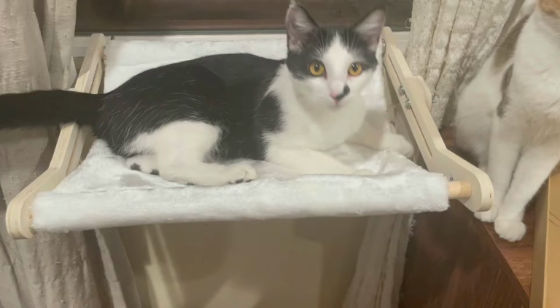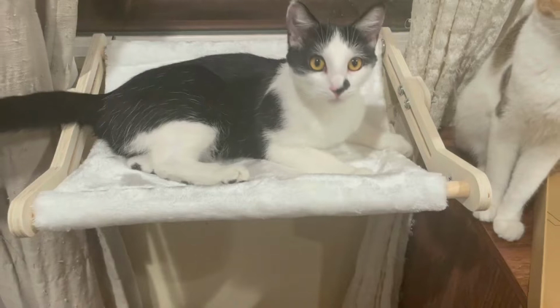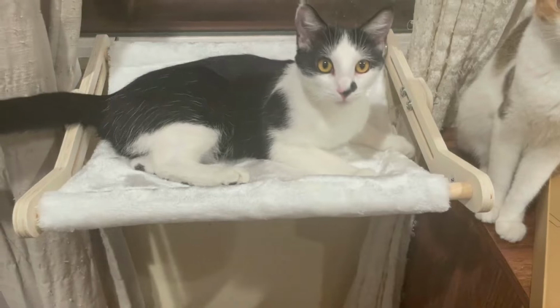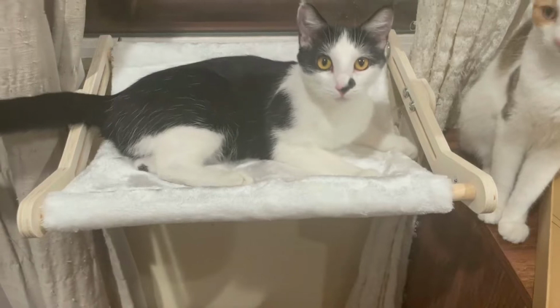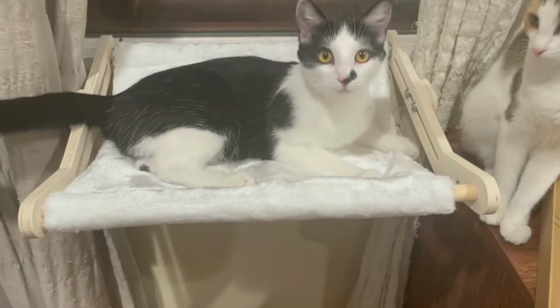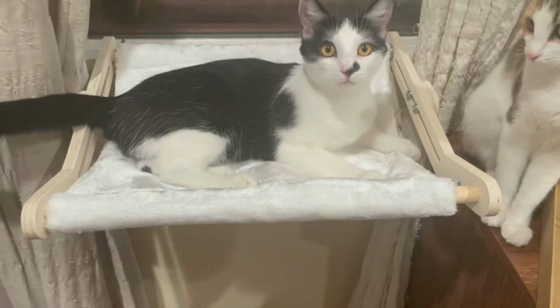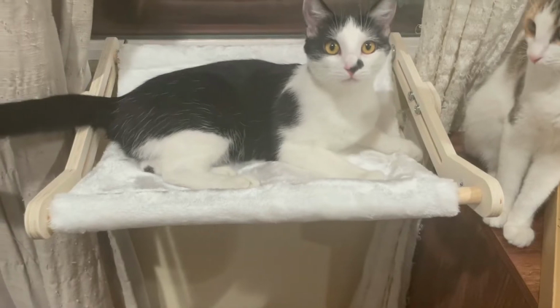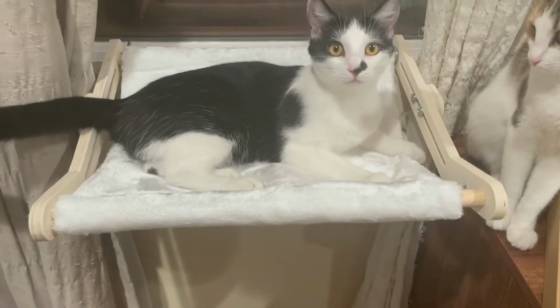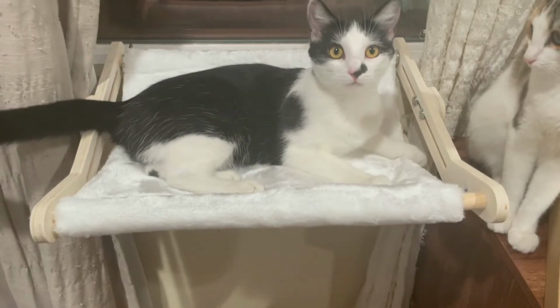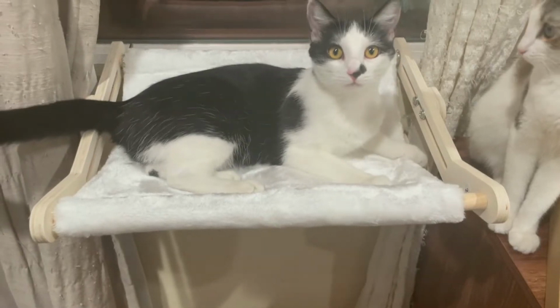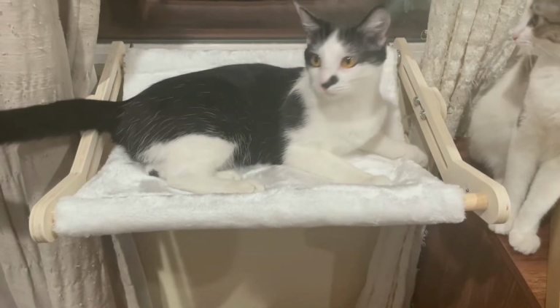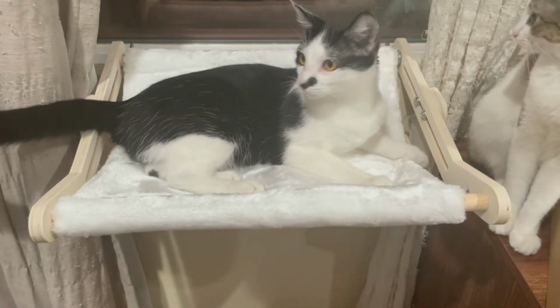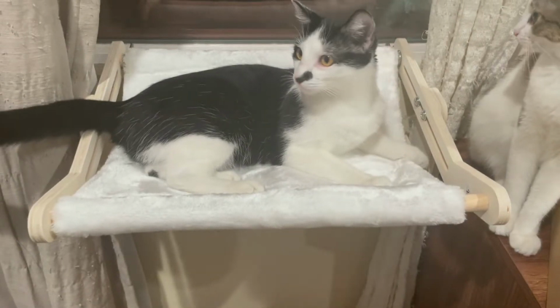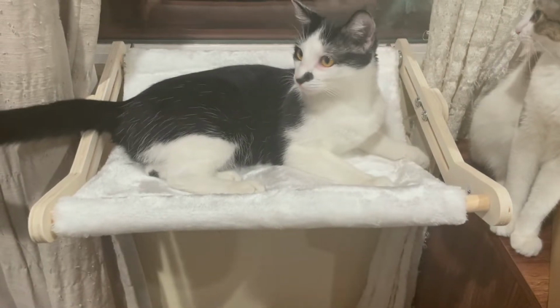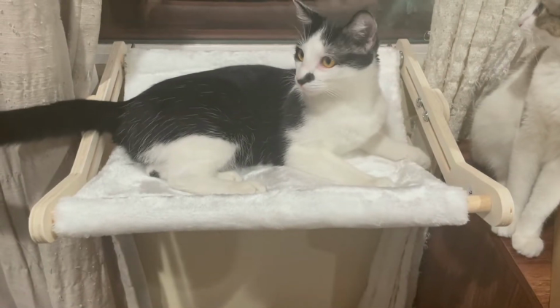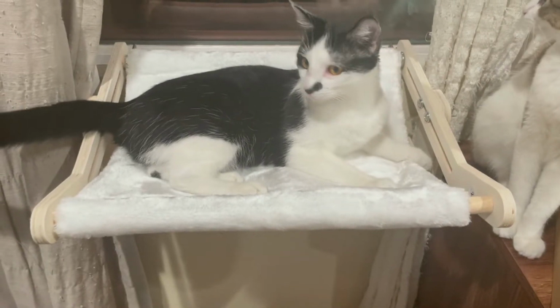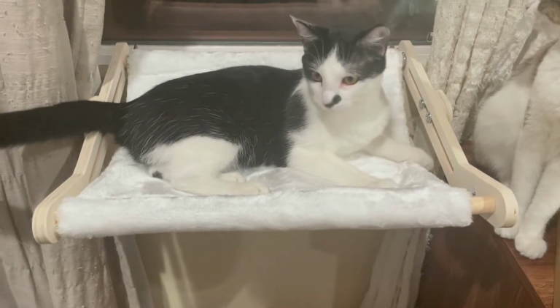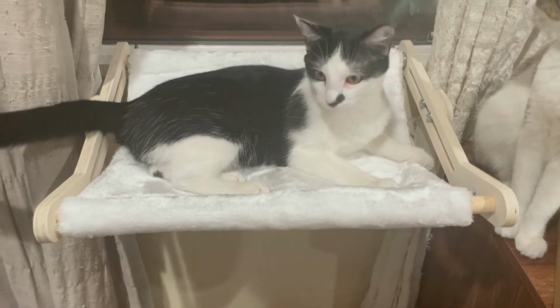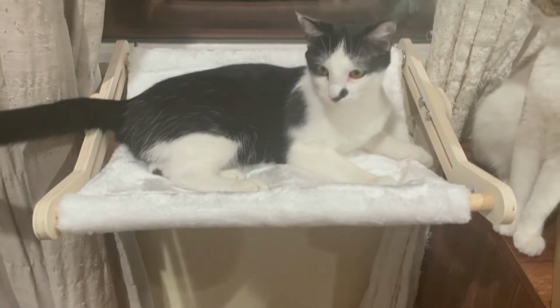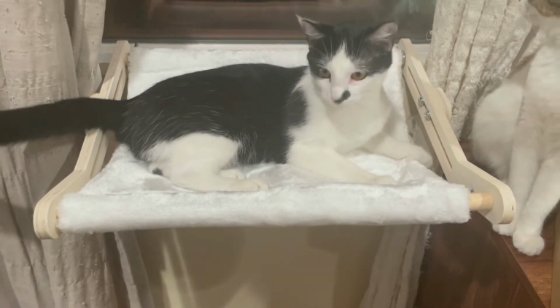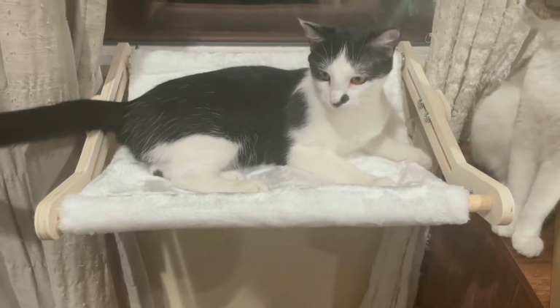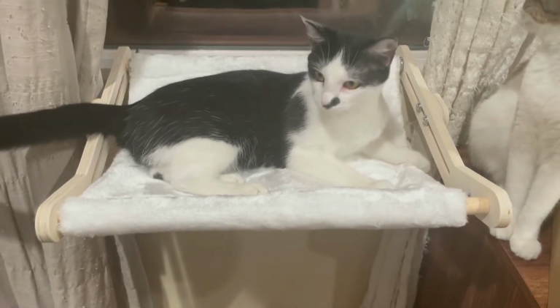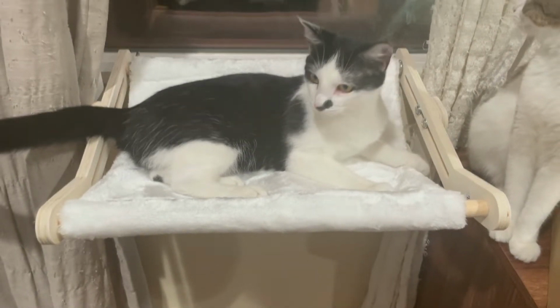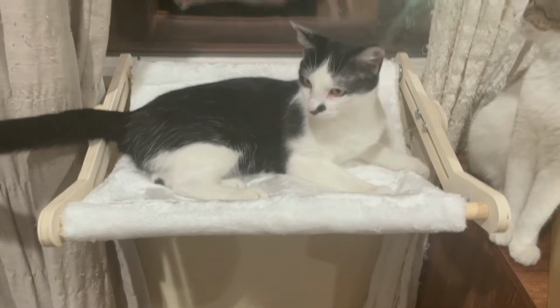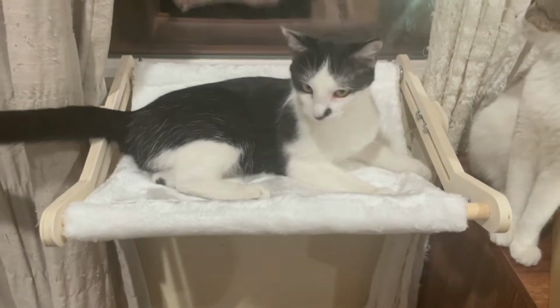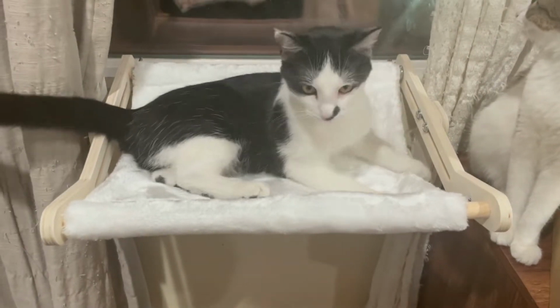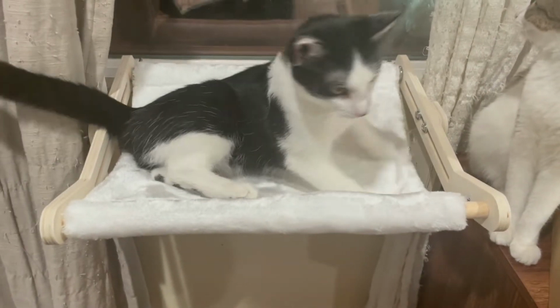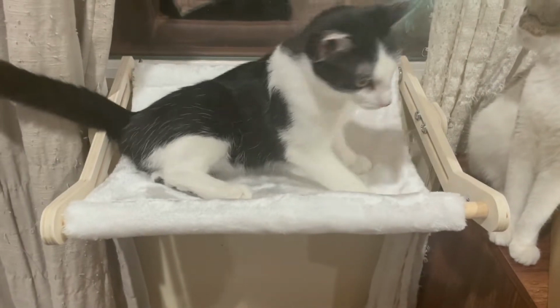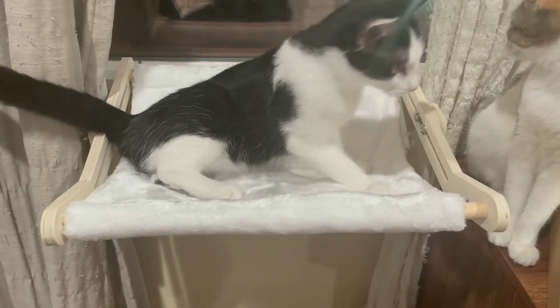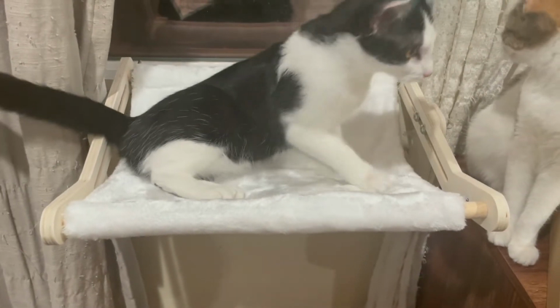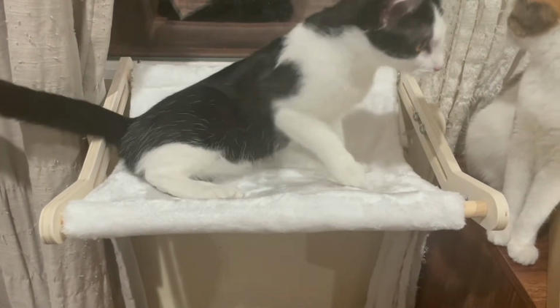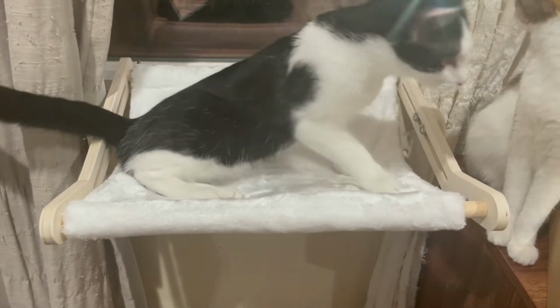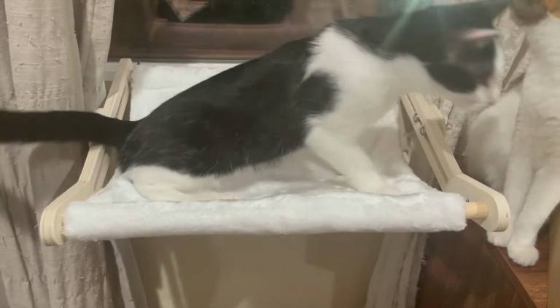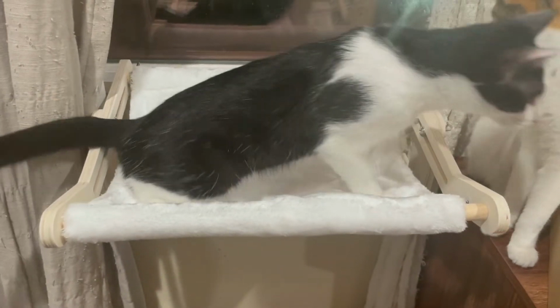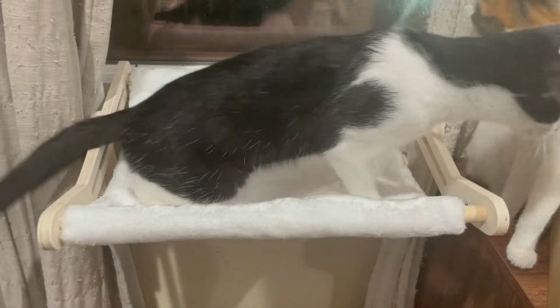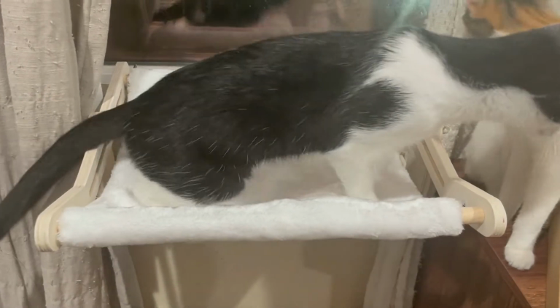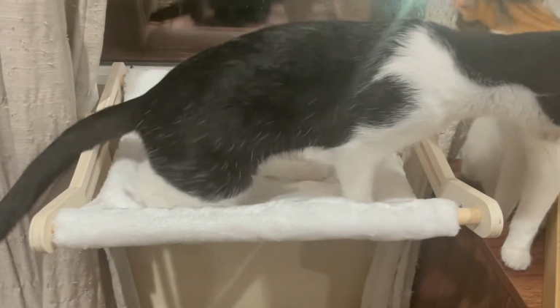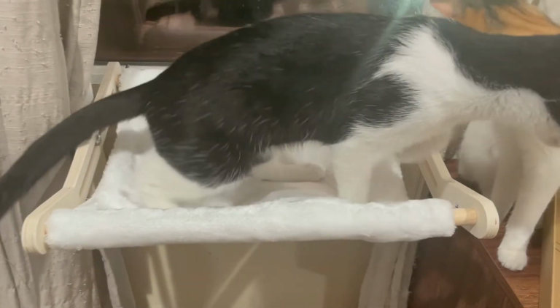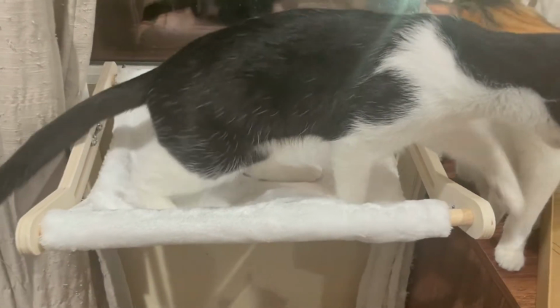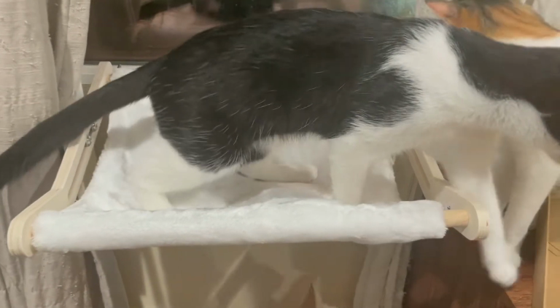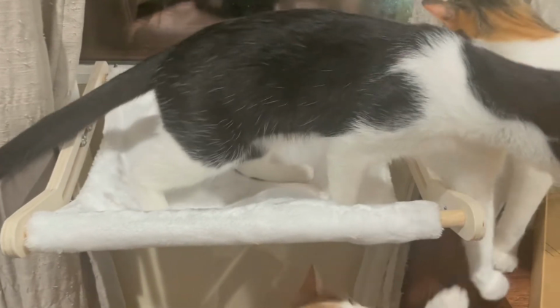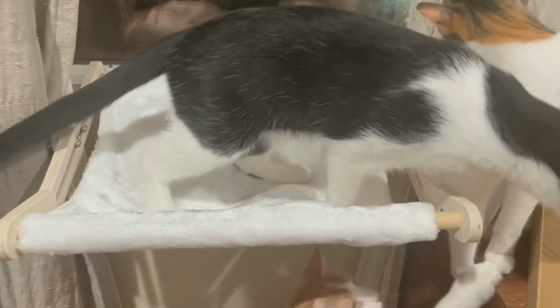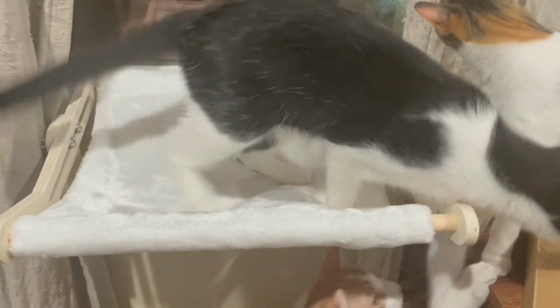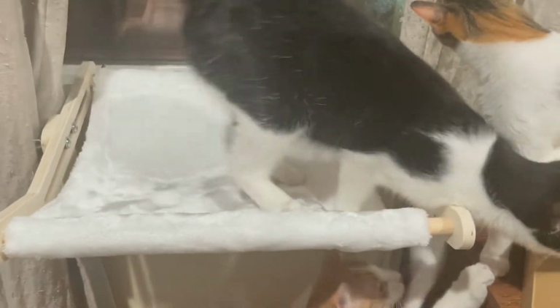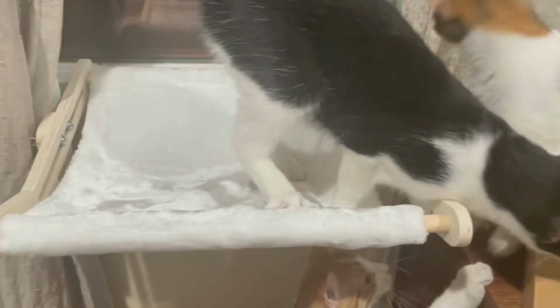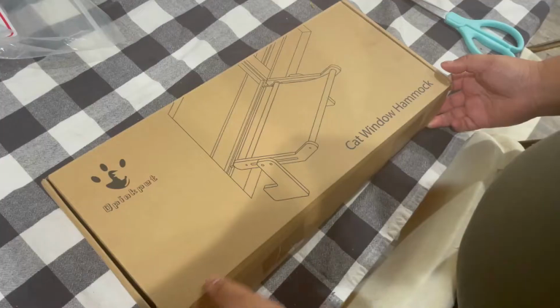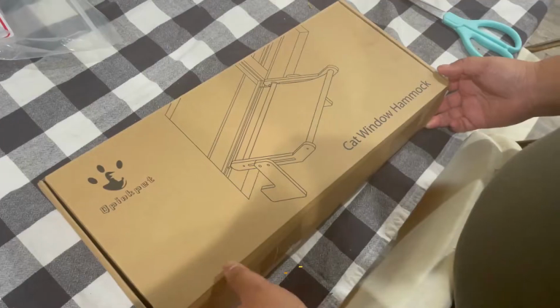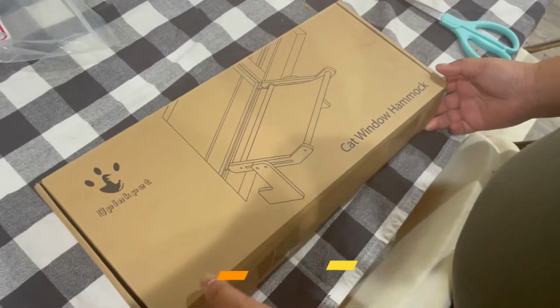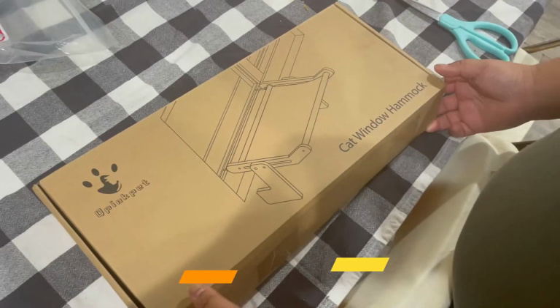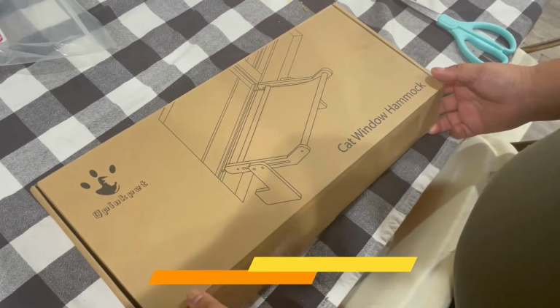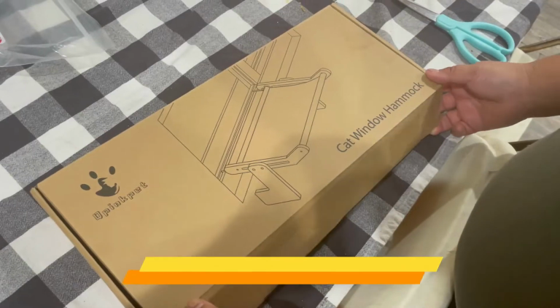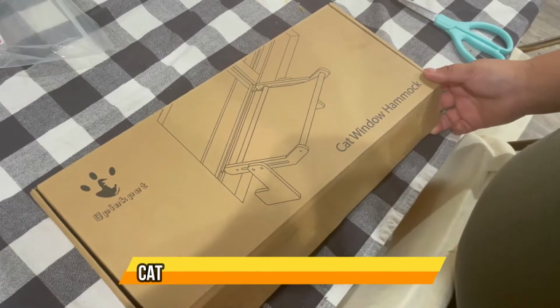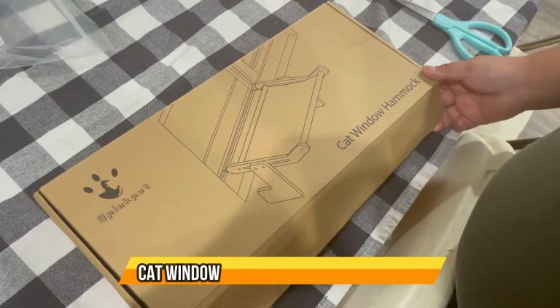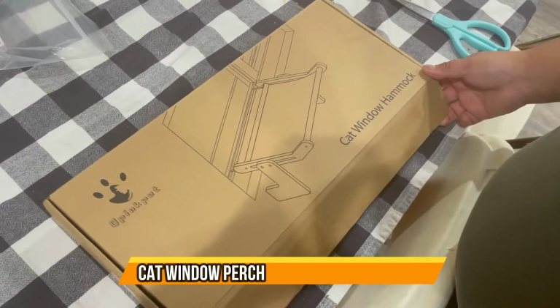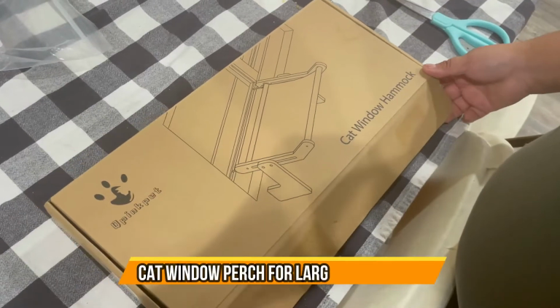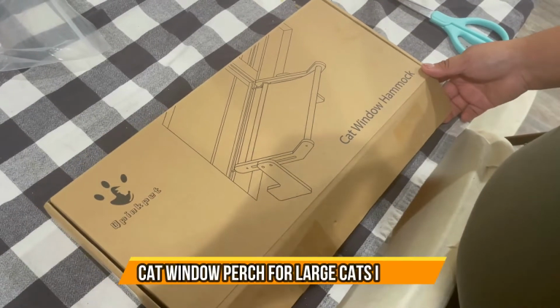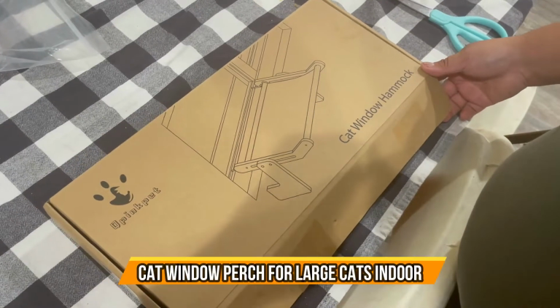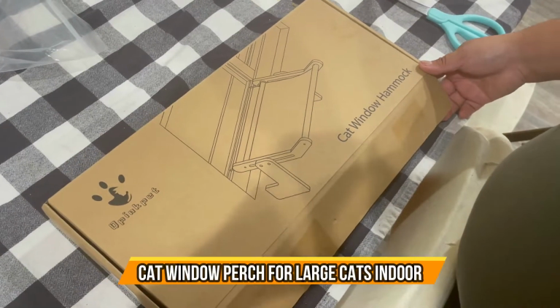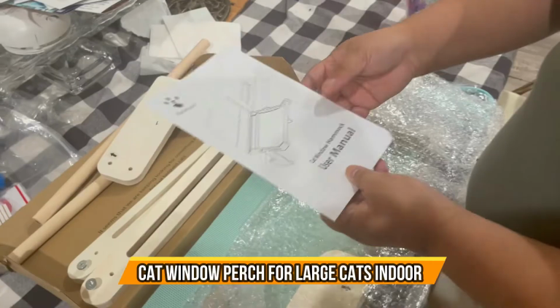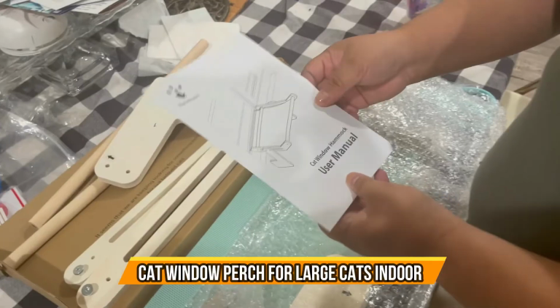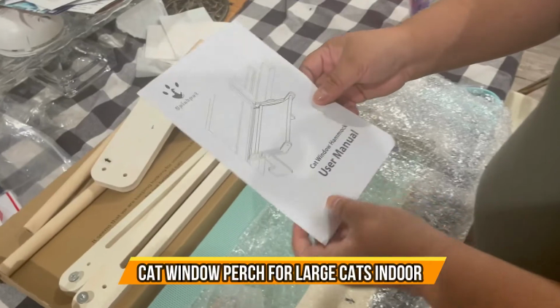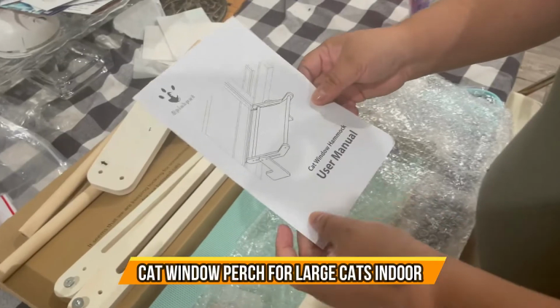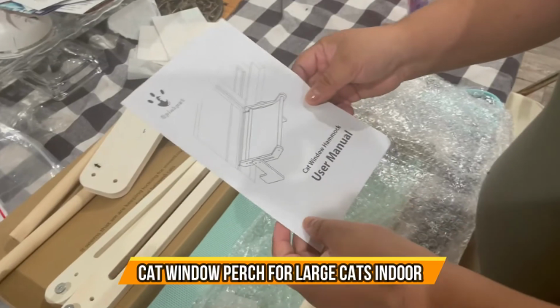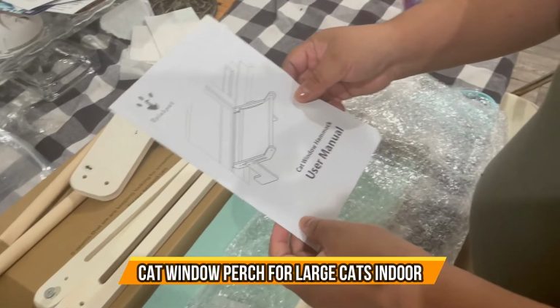Hi Vivi. You're enjoying your new little hammock — cat window hammock.